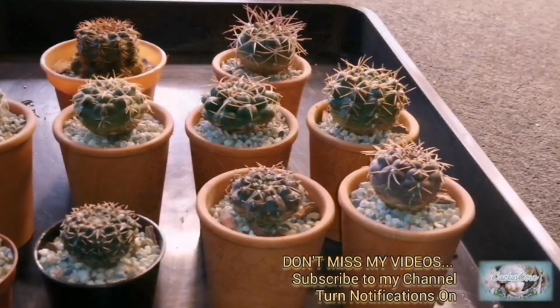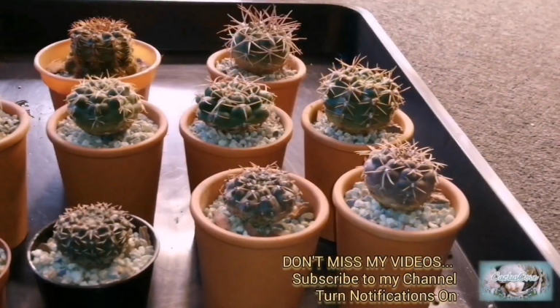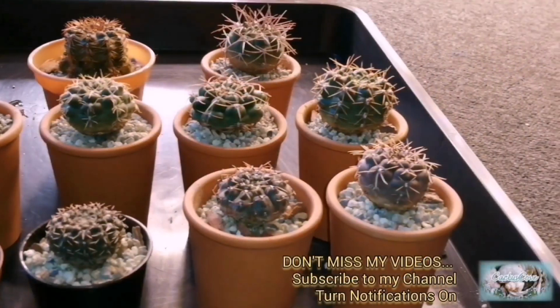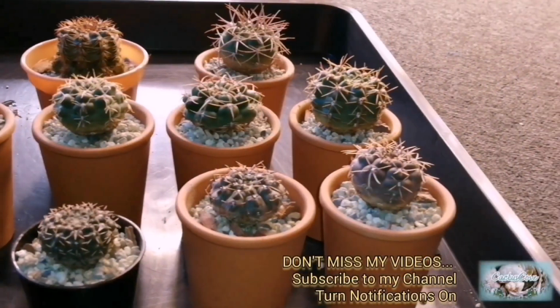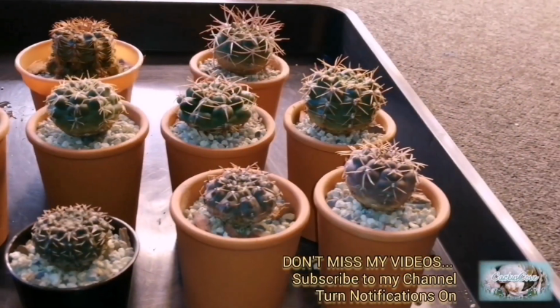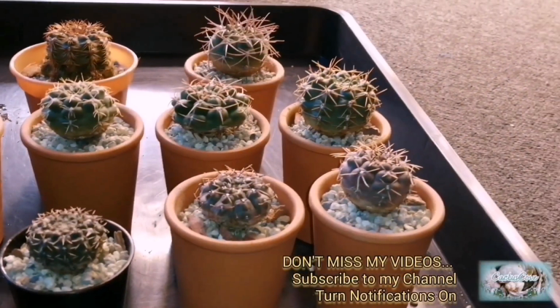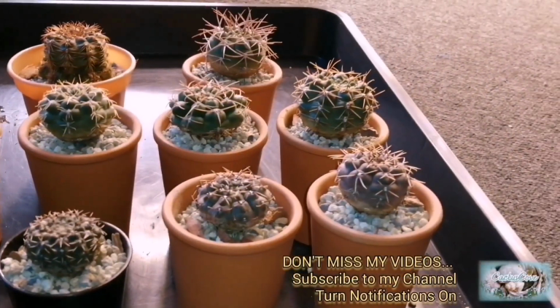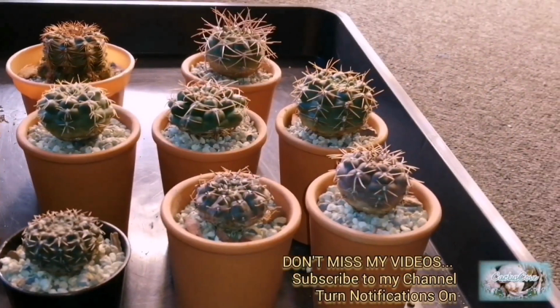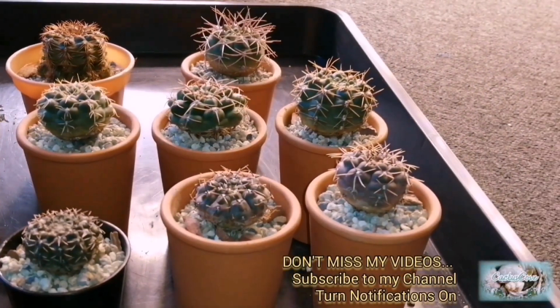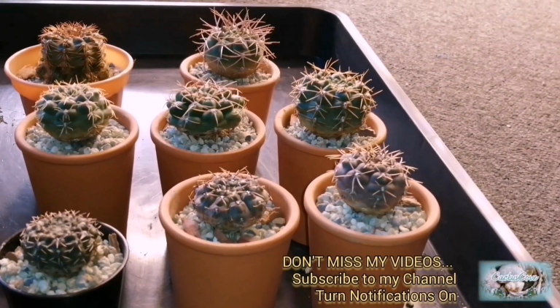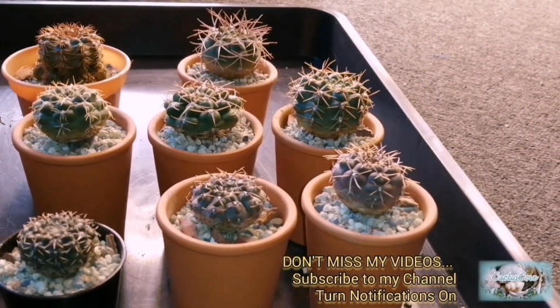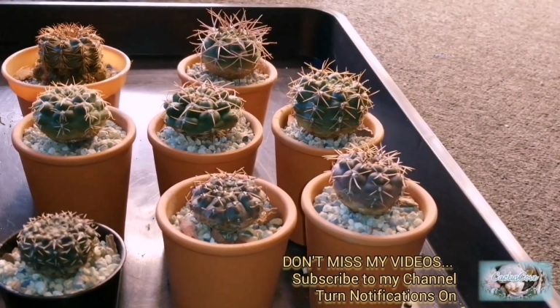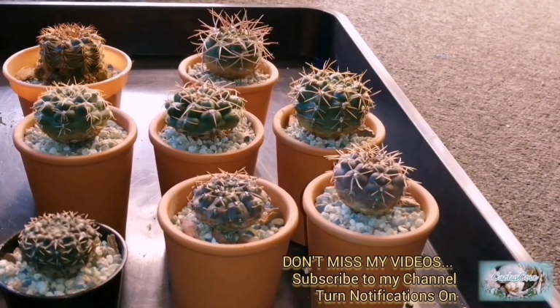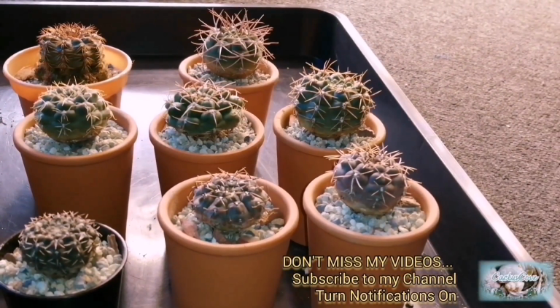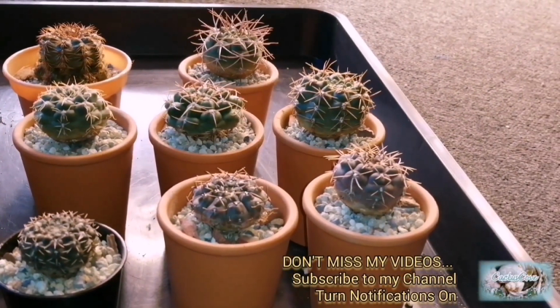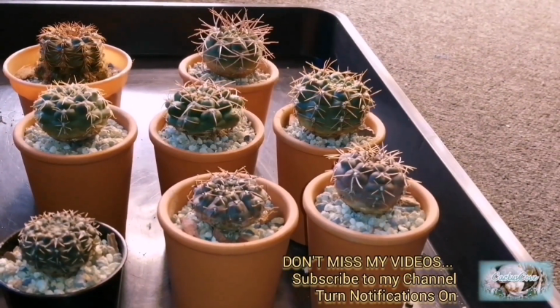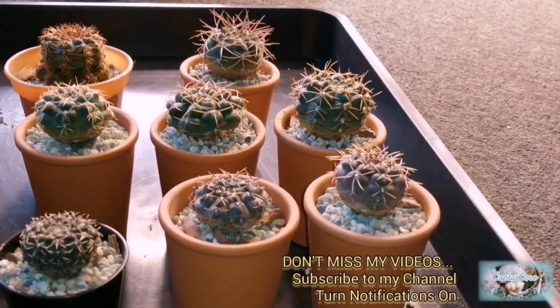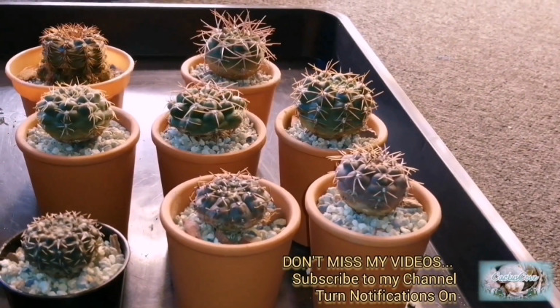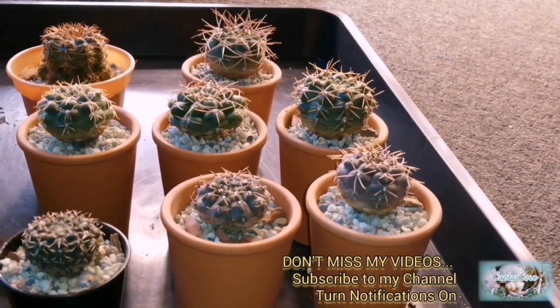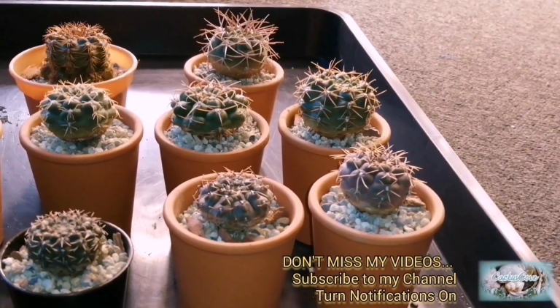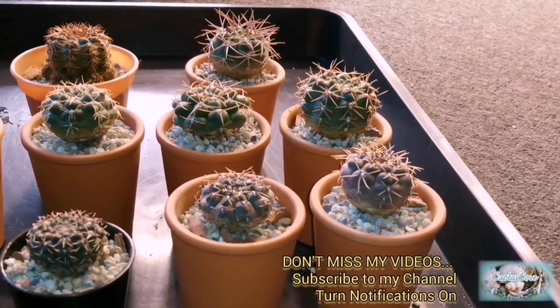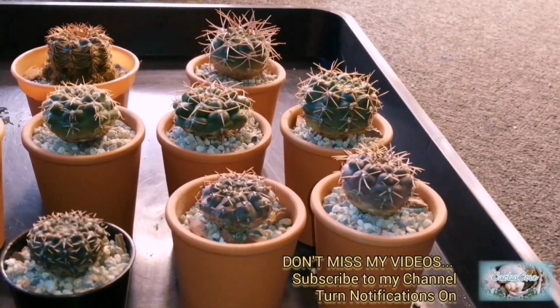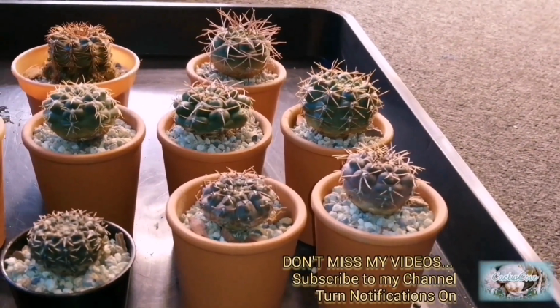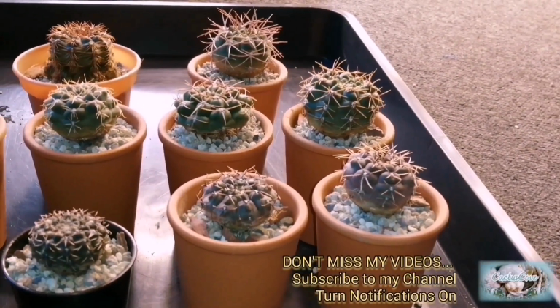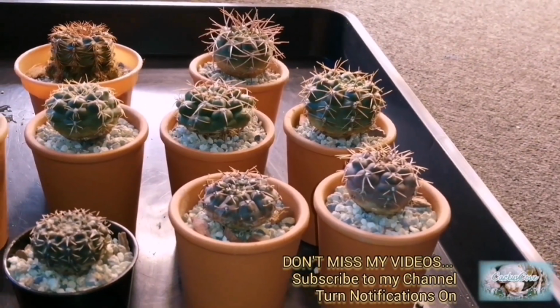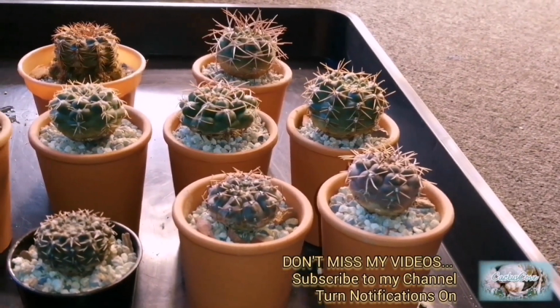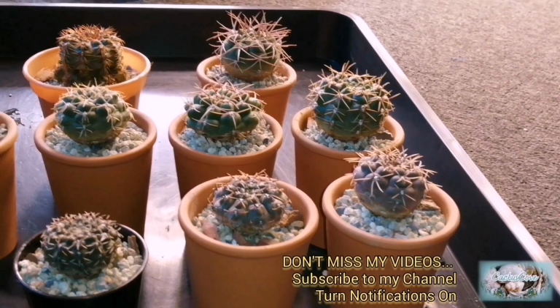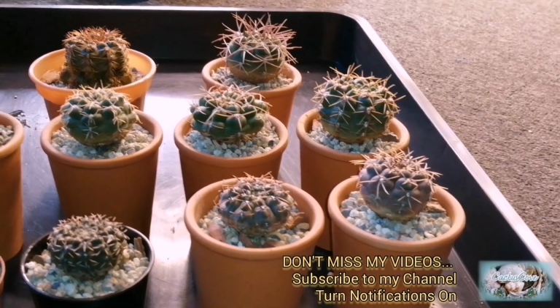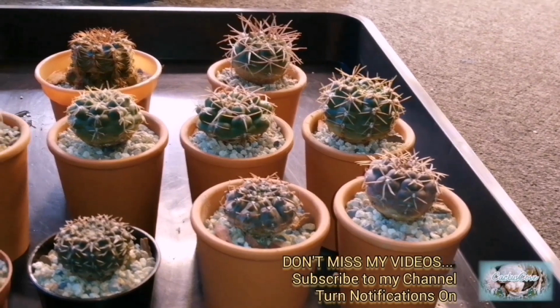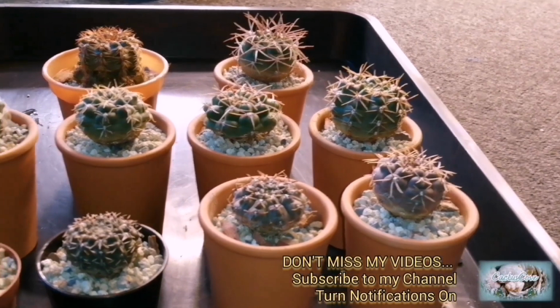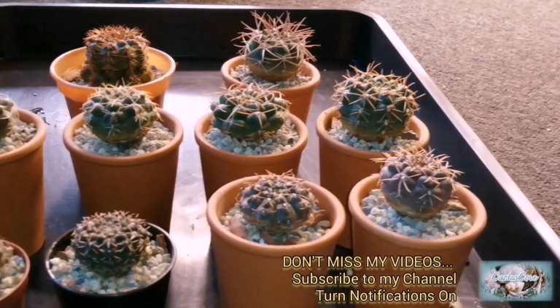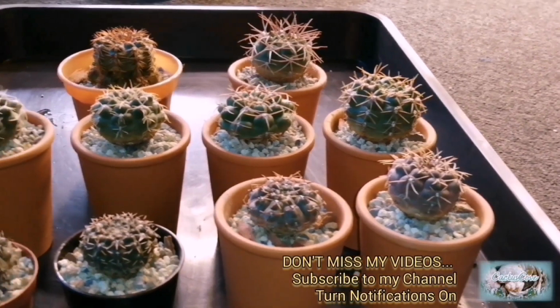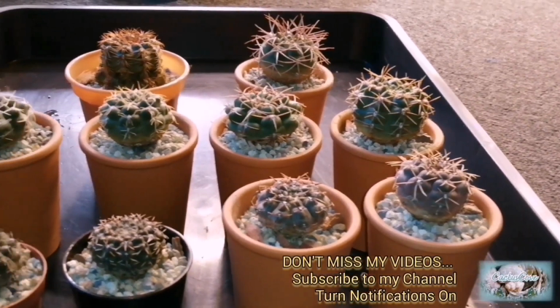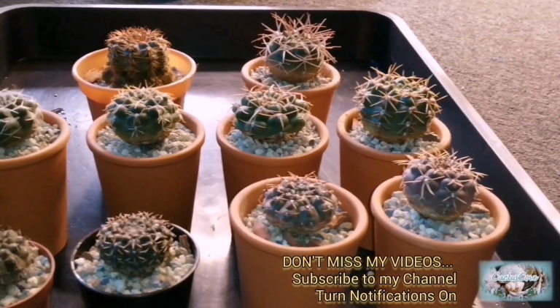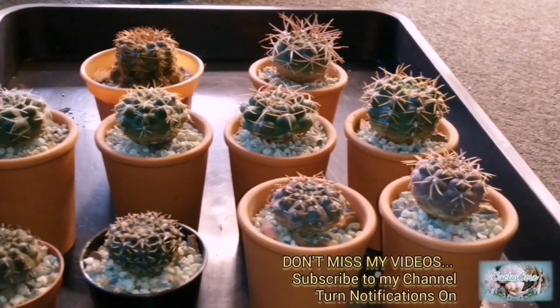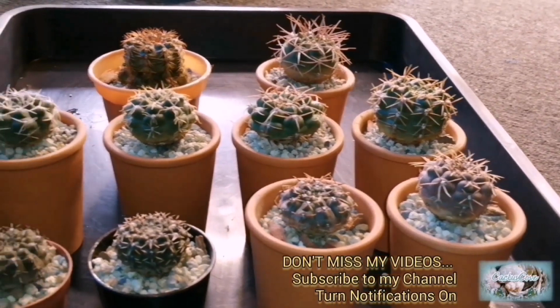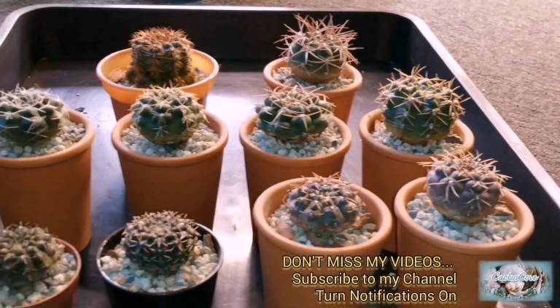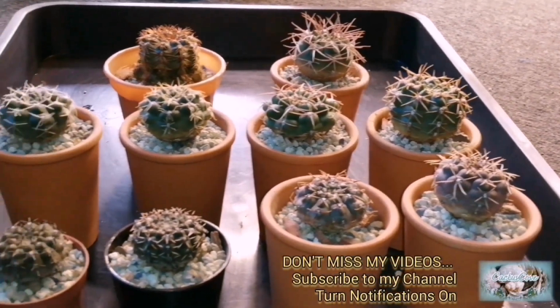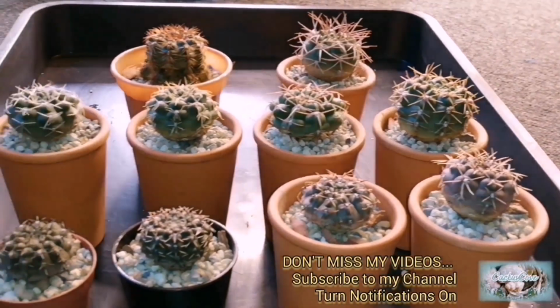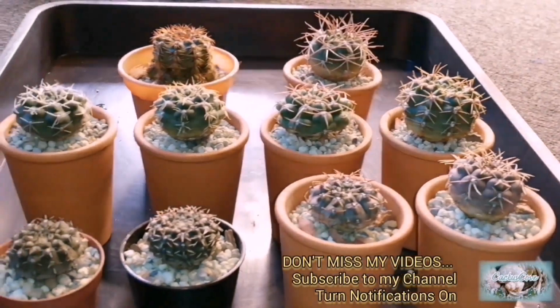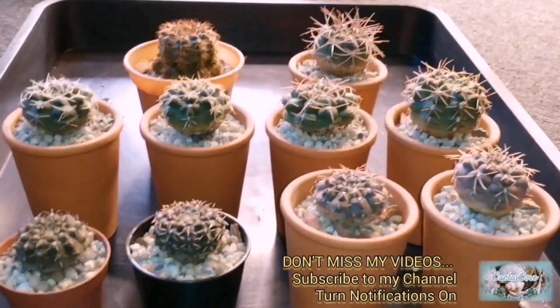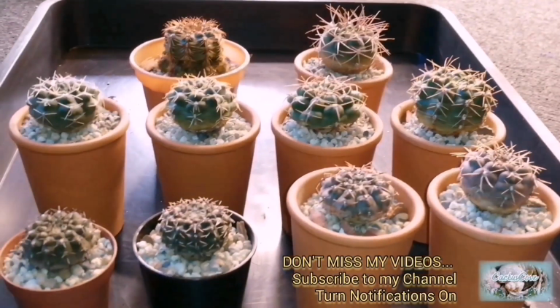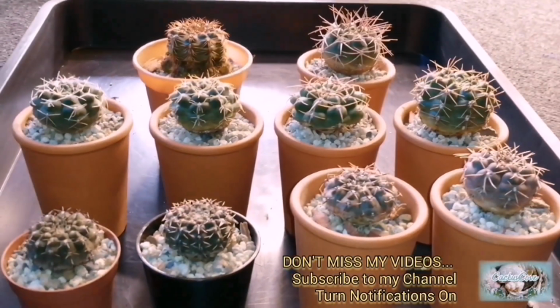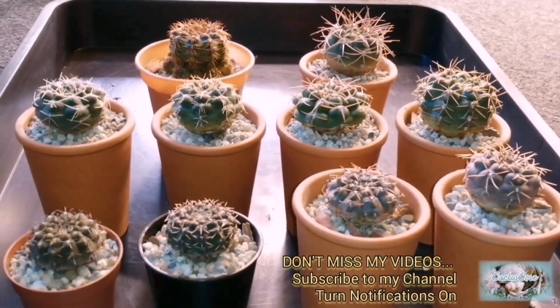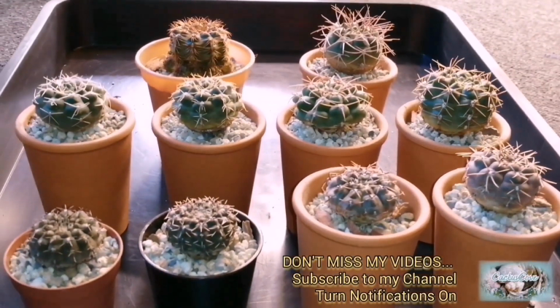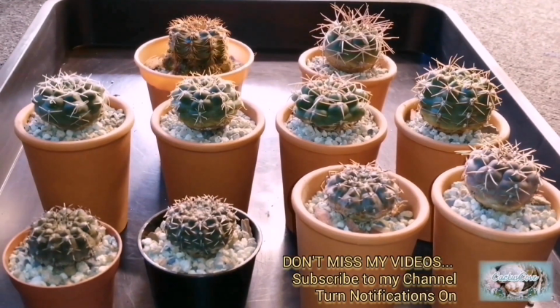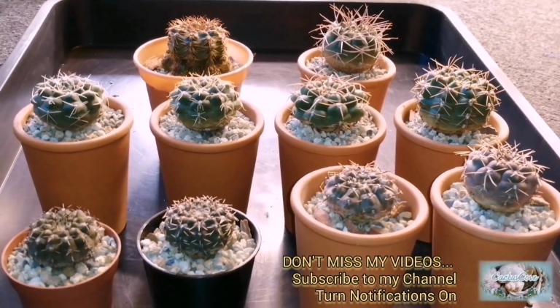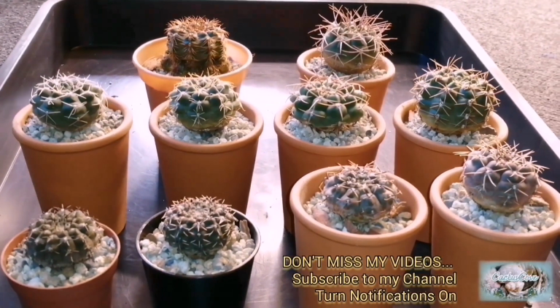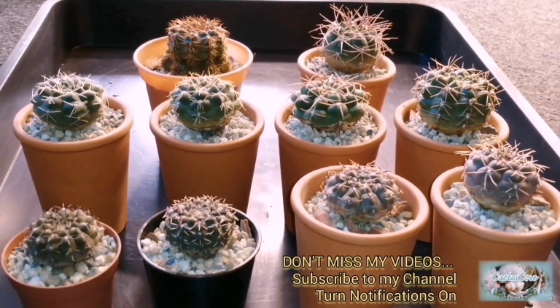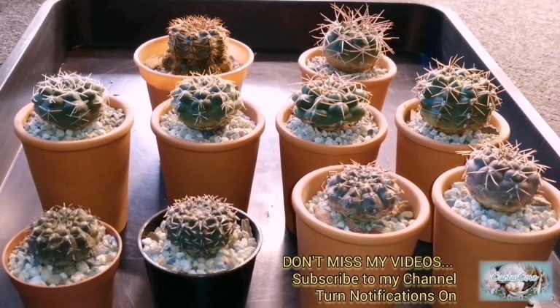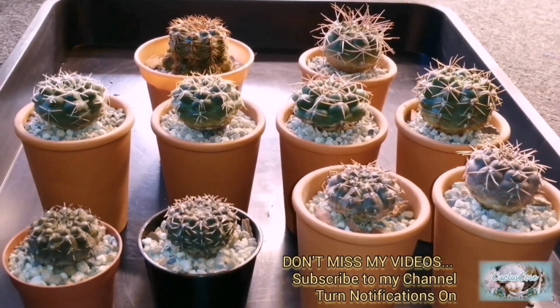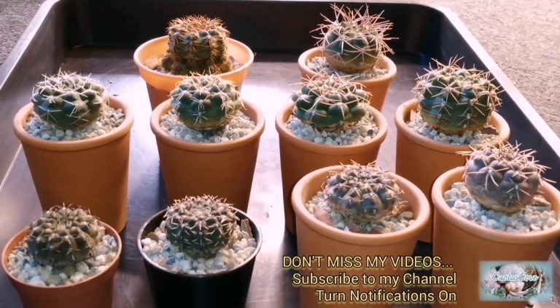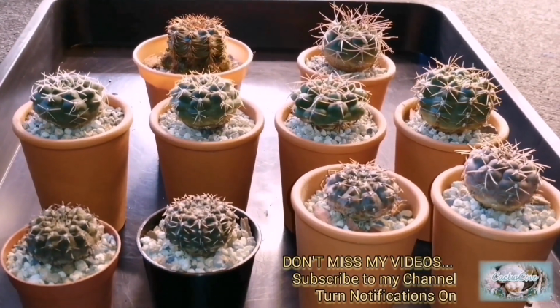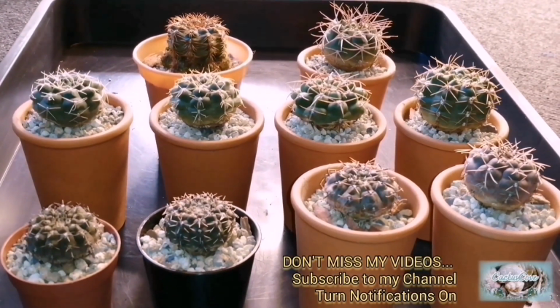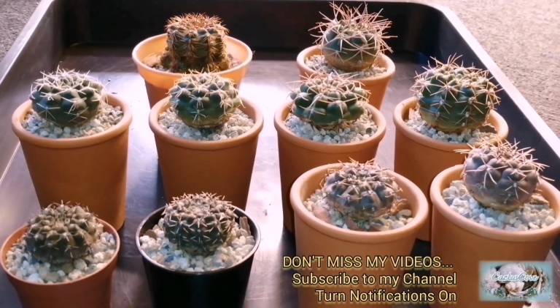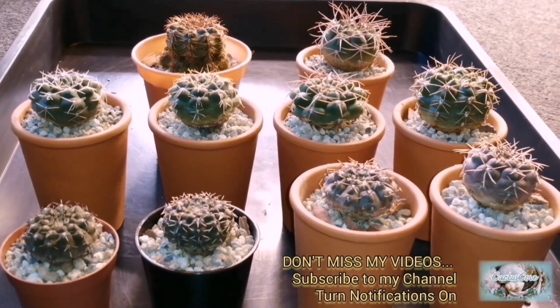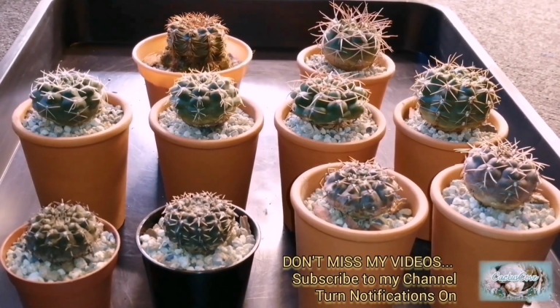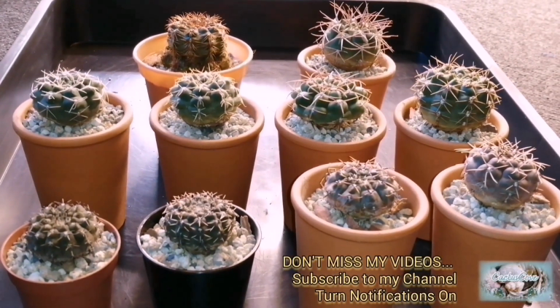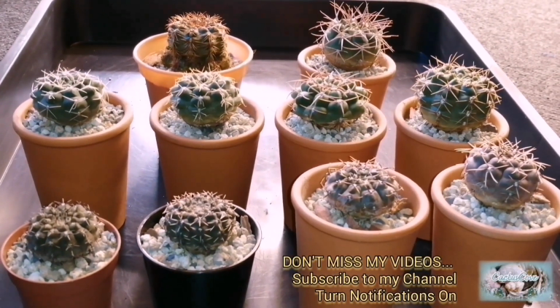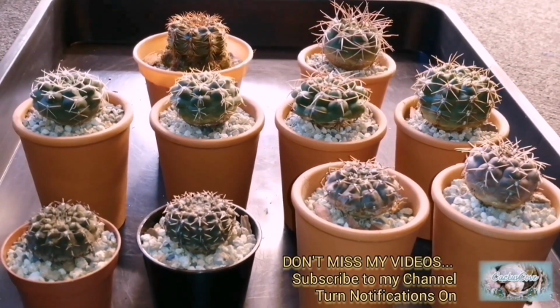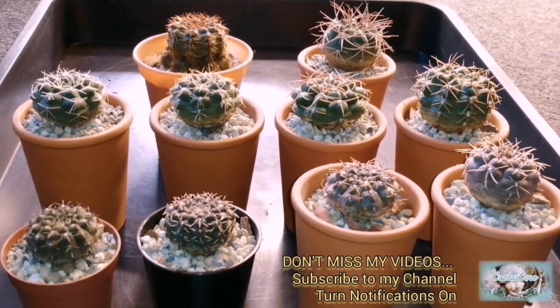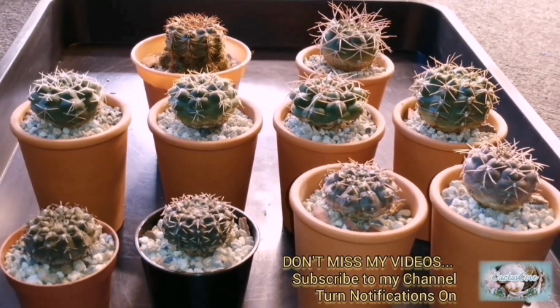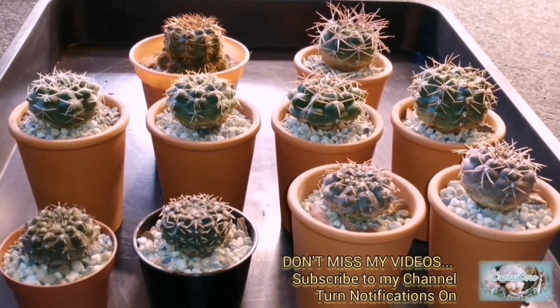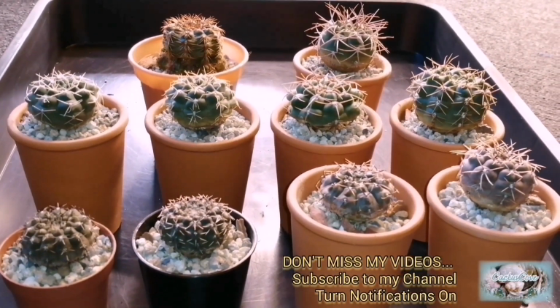If you don't want to miss any of my videos, consider subscribing to my channel. Thank you for watching, bye!